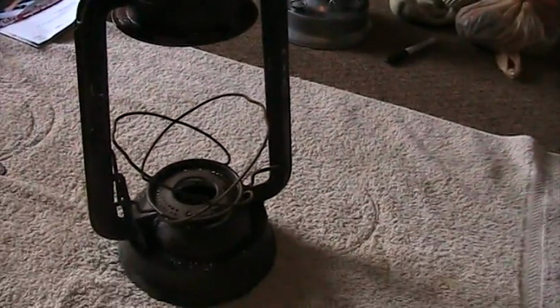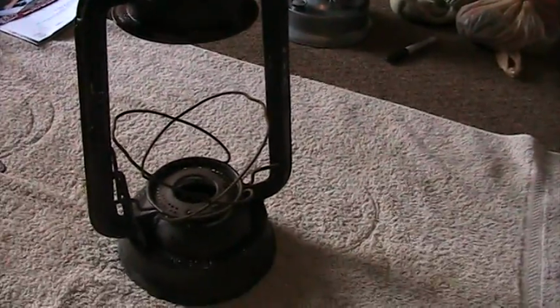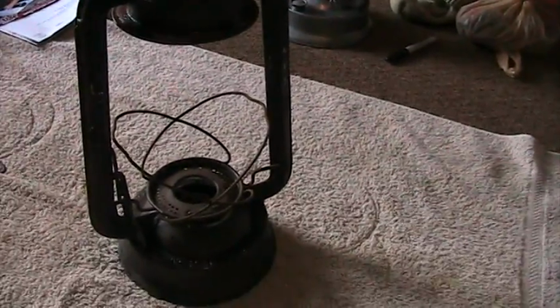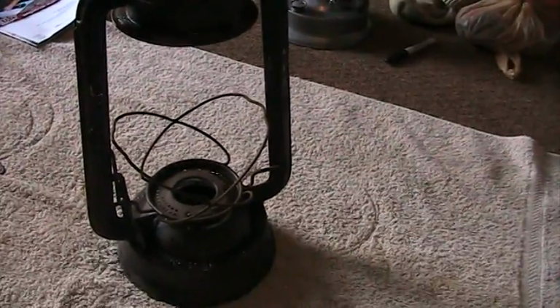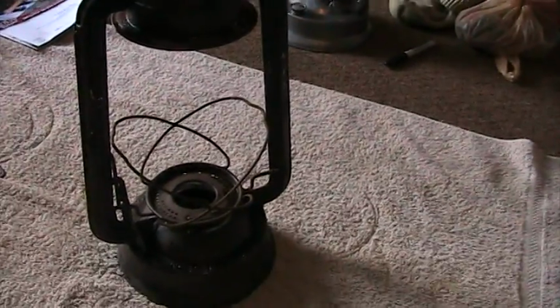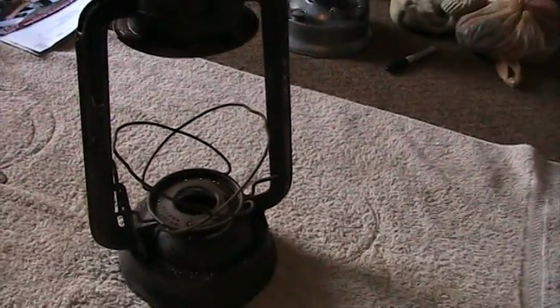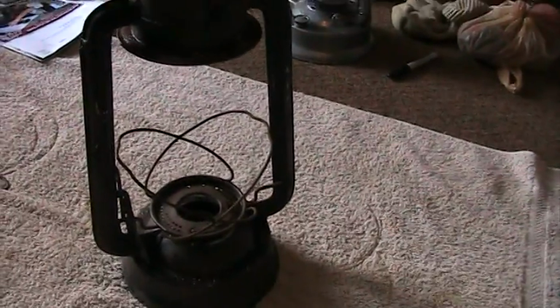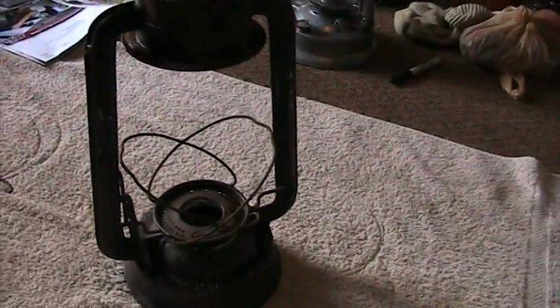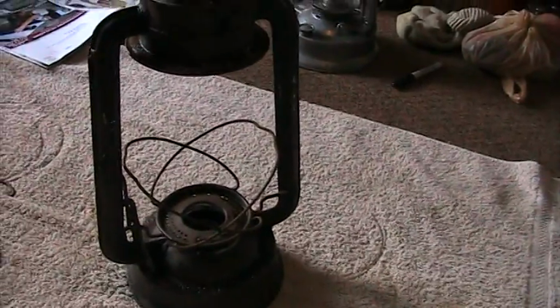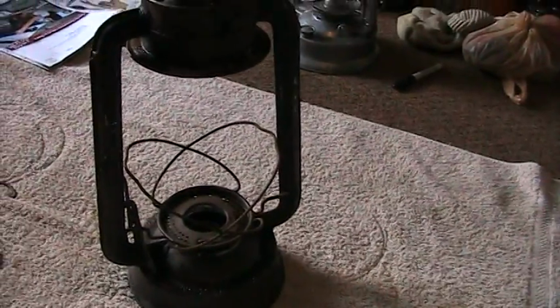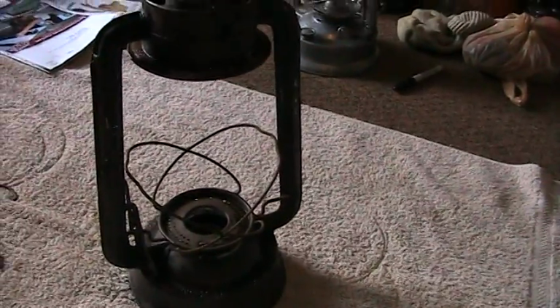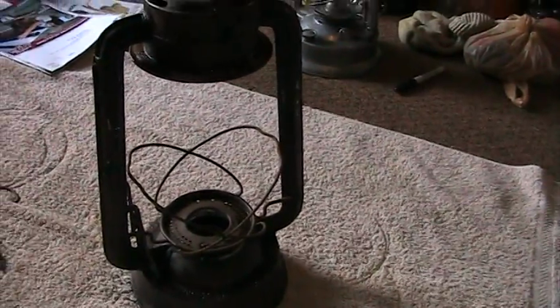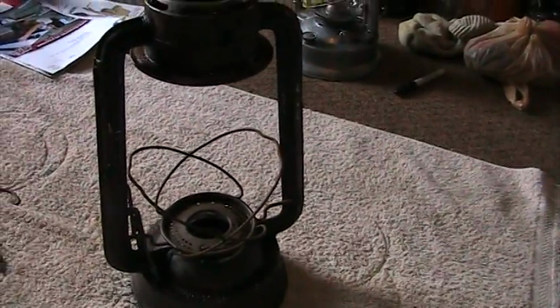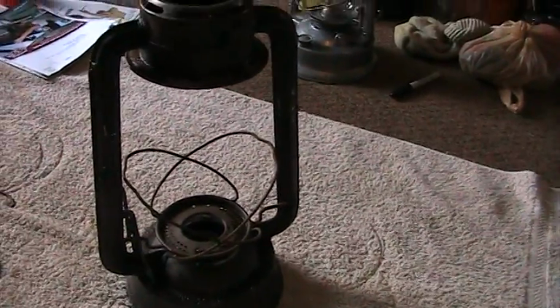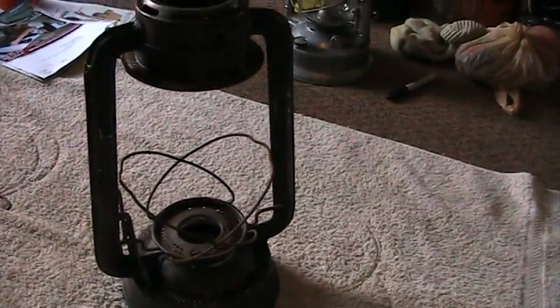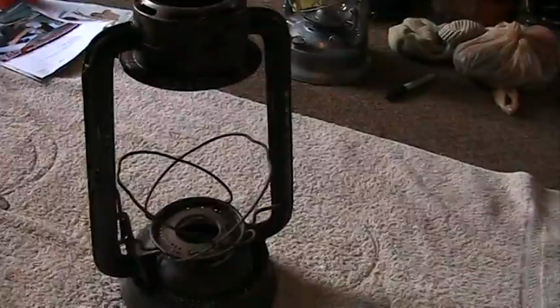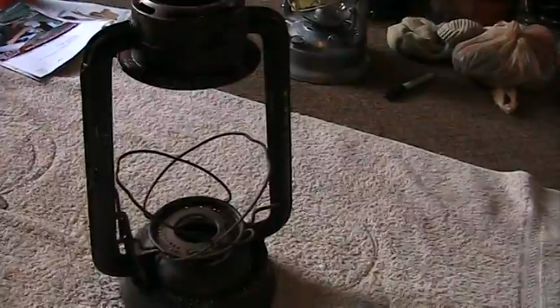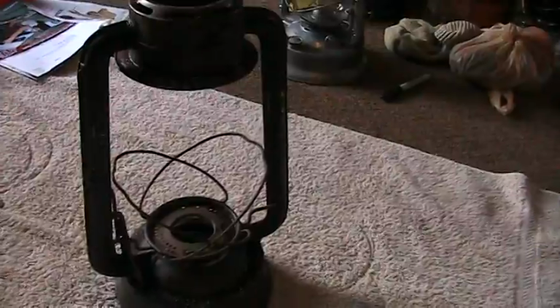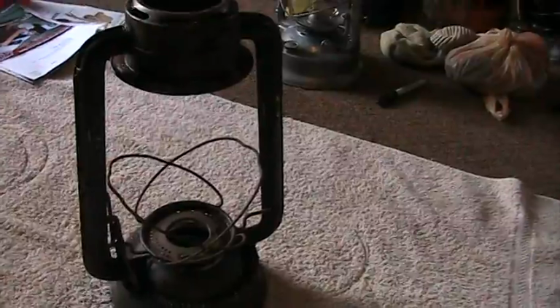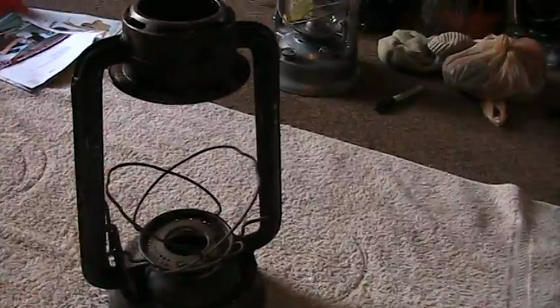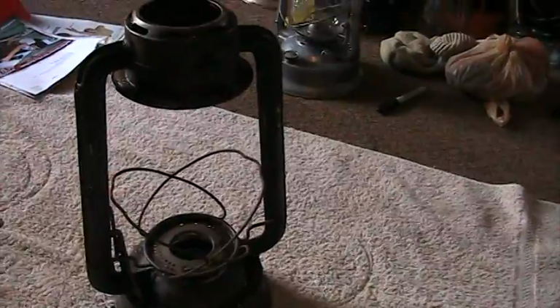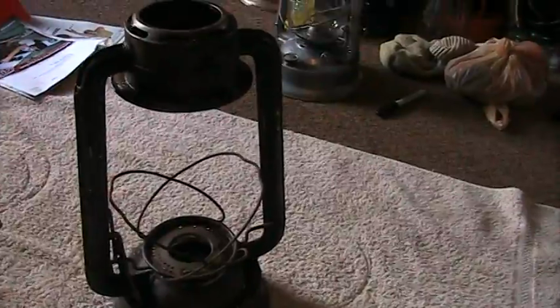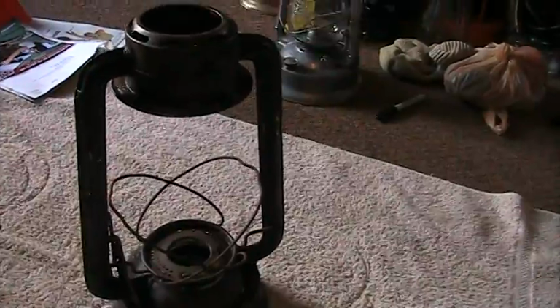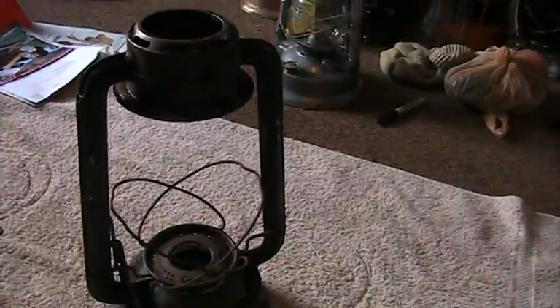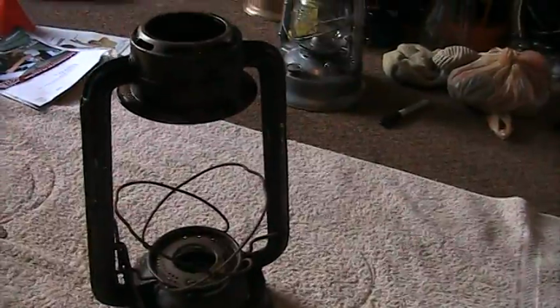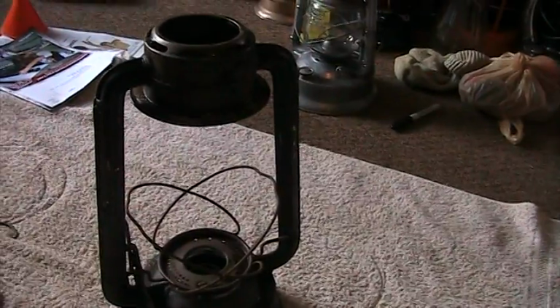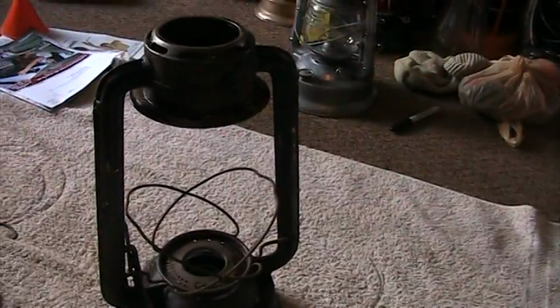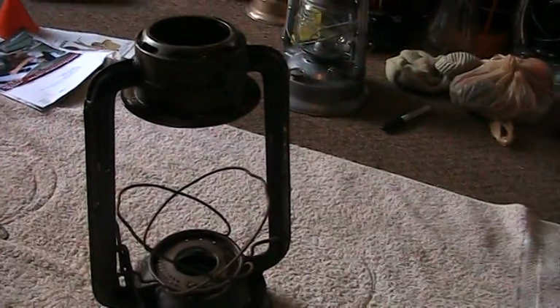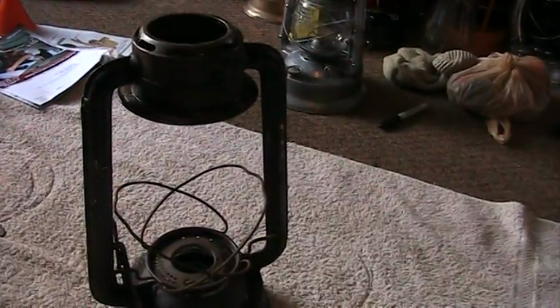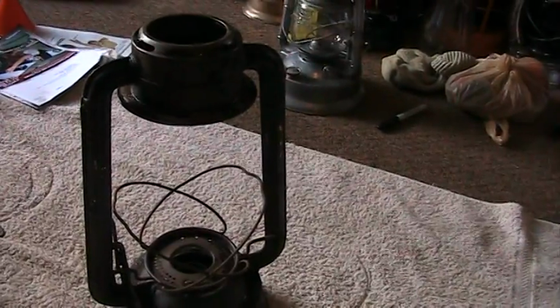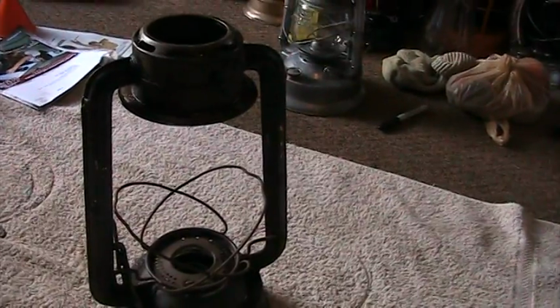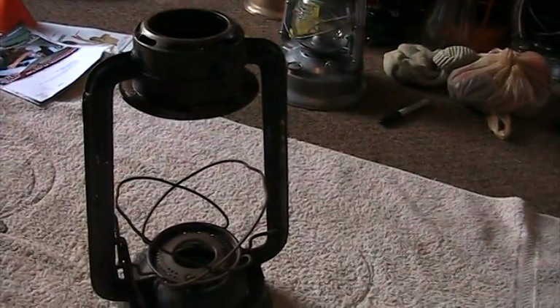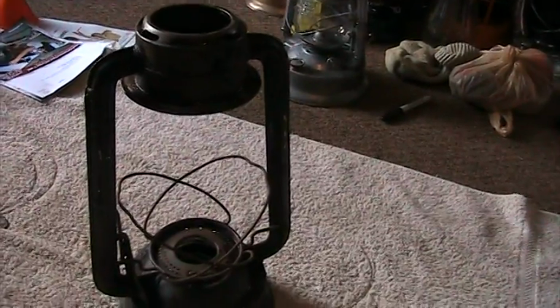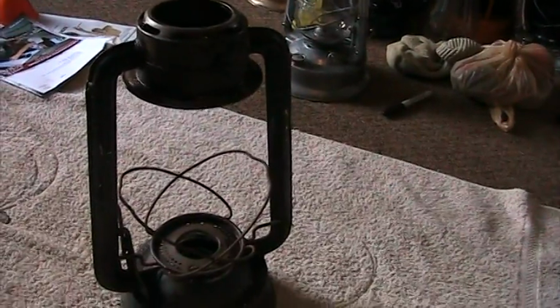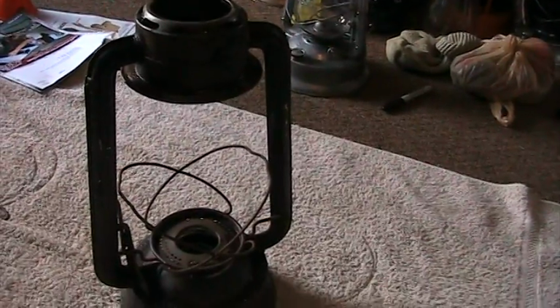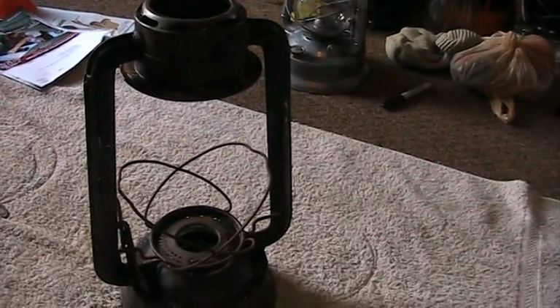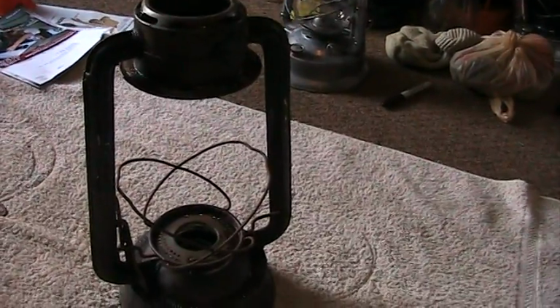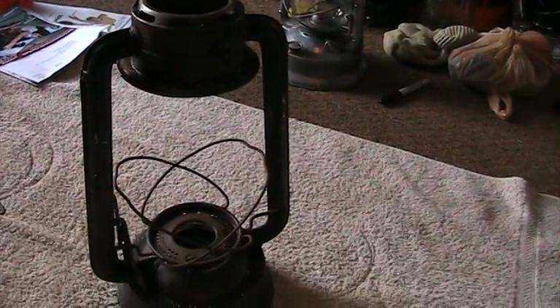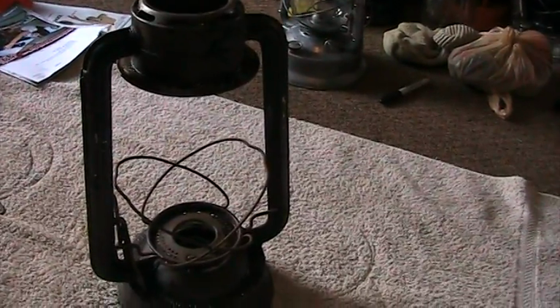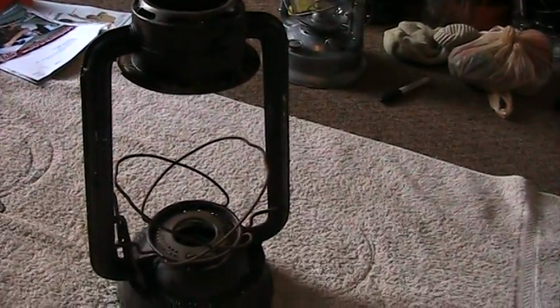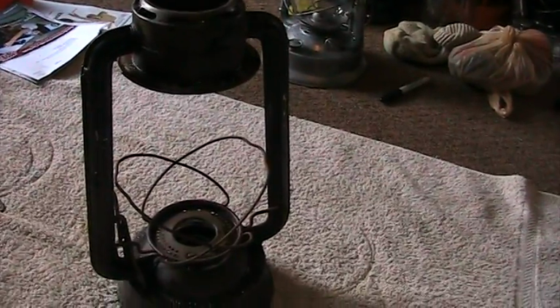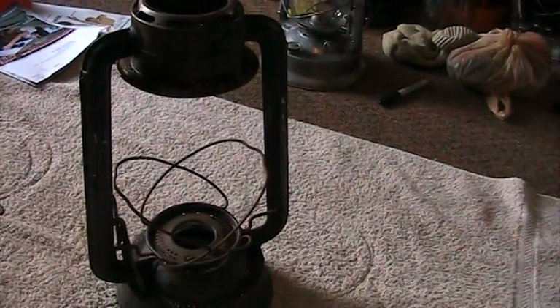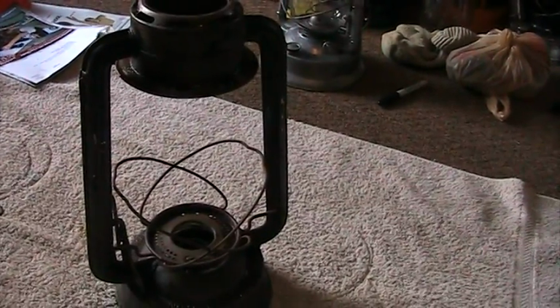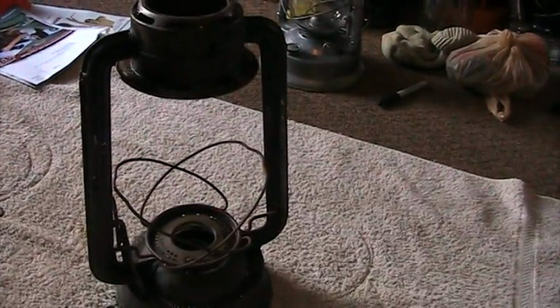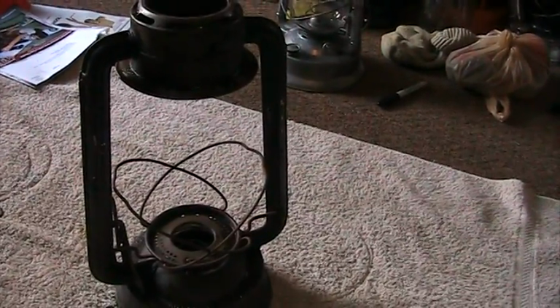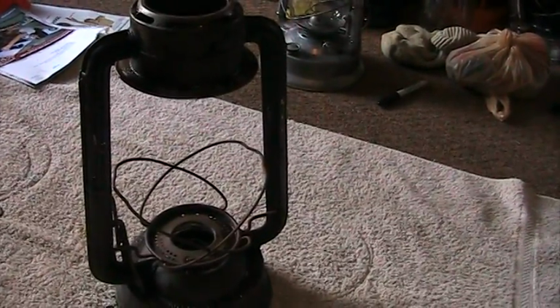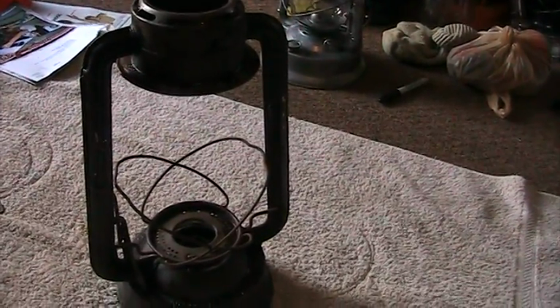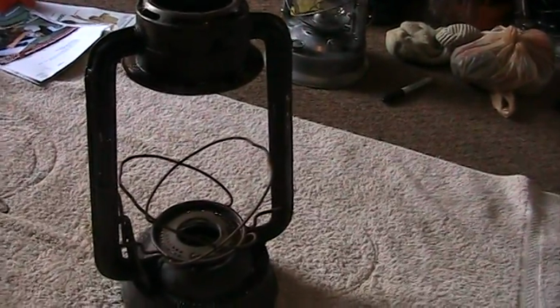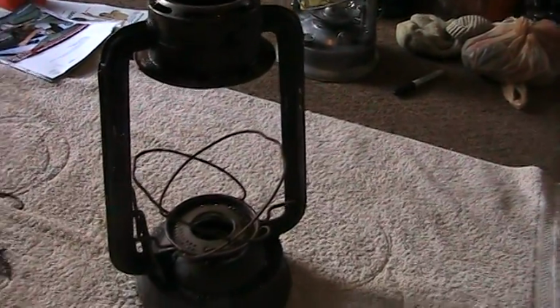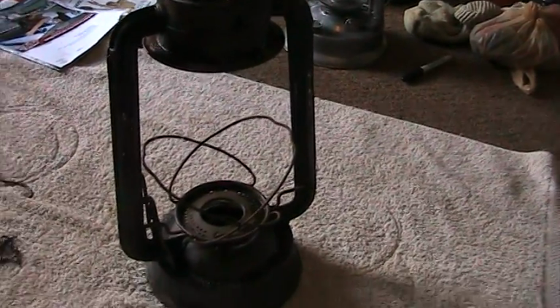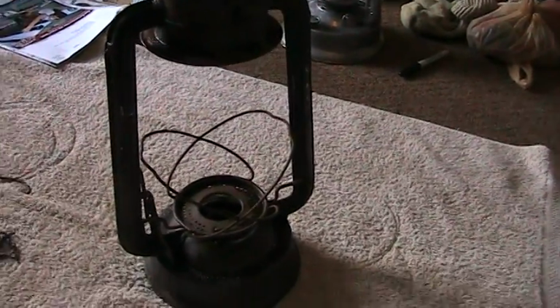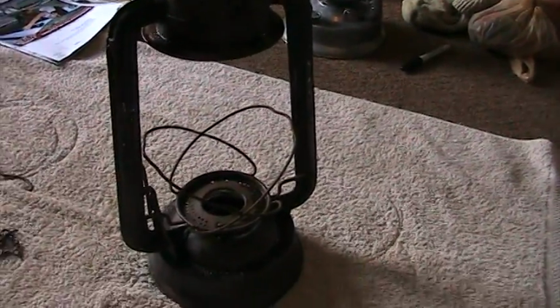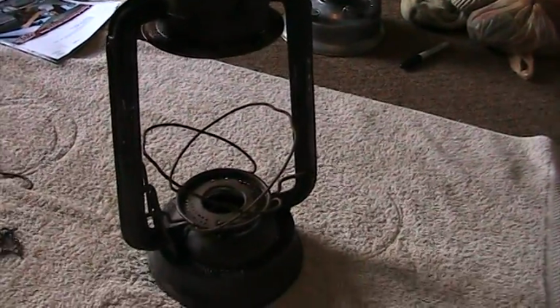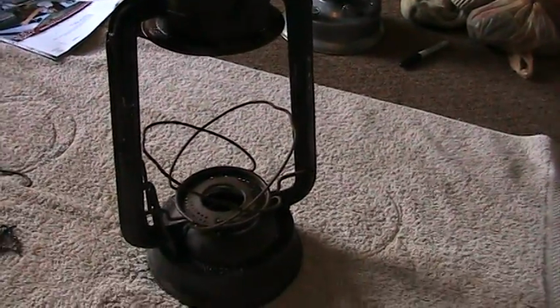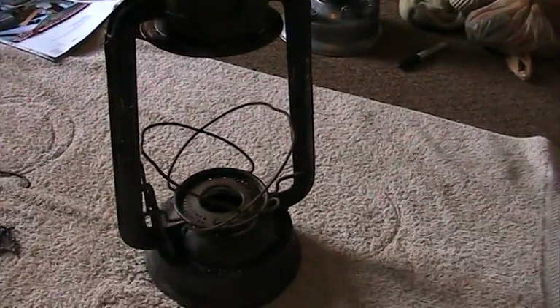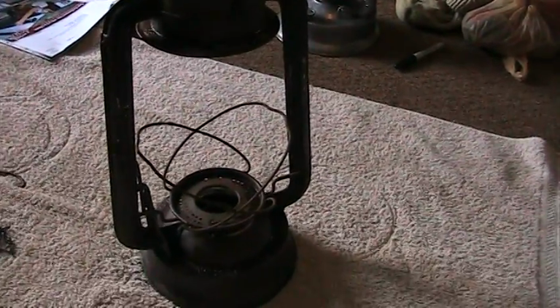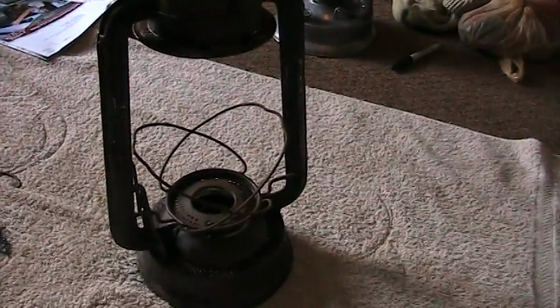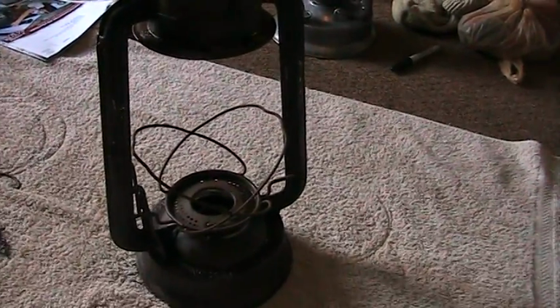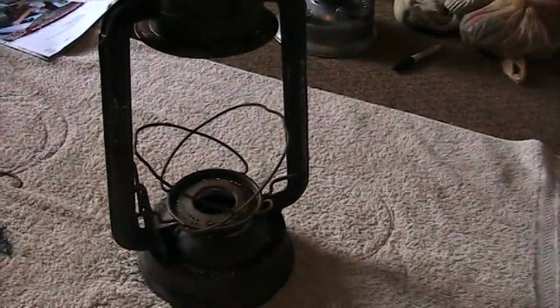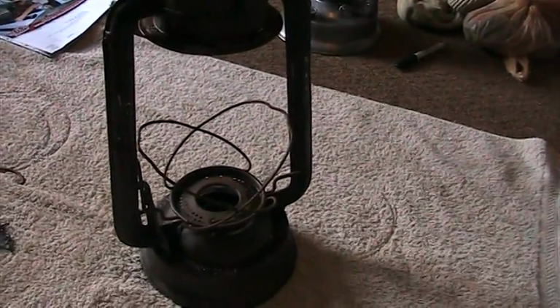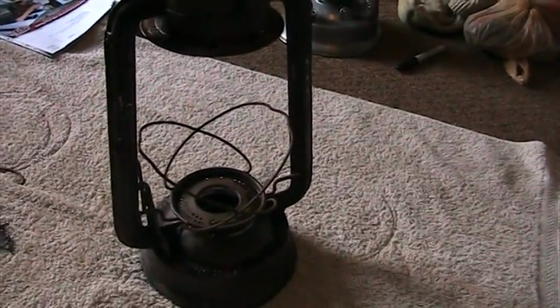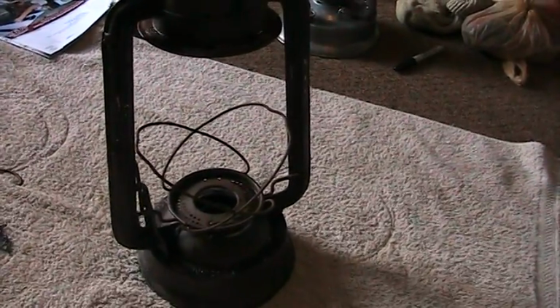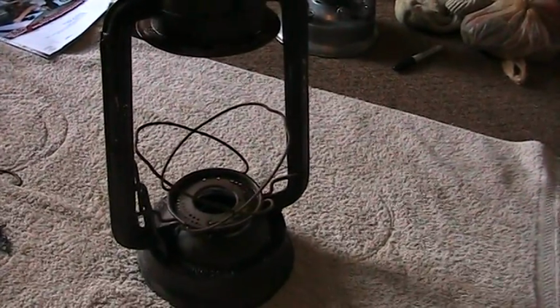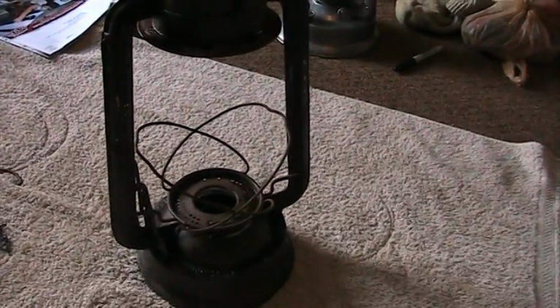Alright, I'll be back in a second with the dry lantern and we're going to go ahead and get this joint soldered up. Thanks.